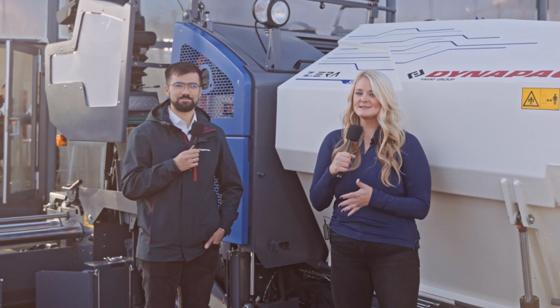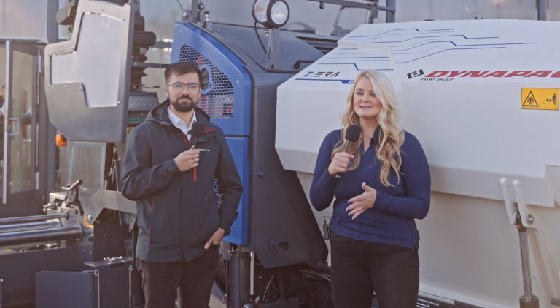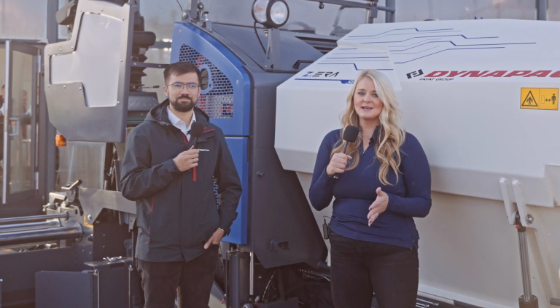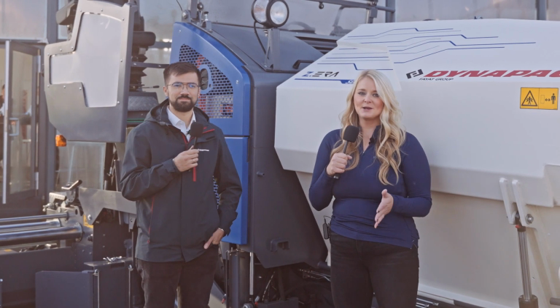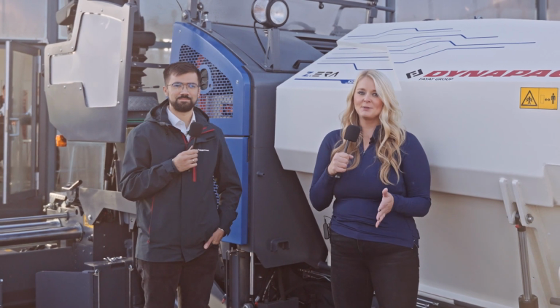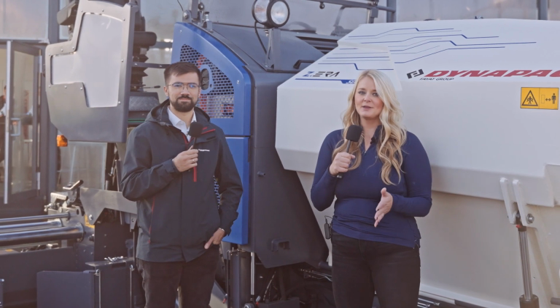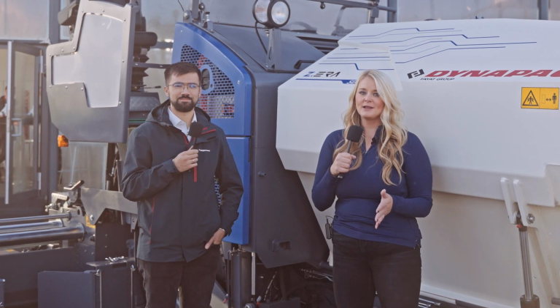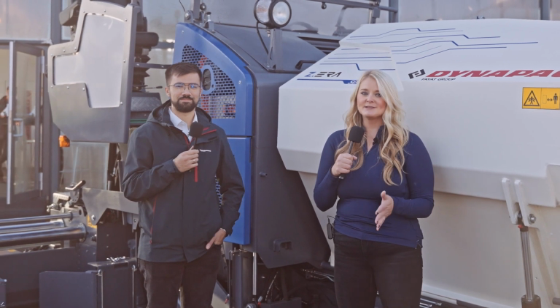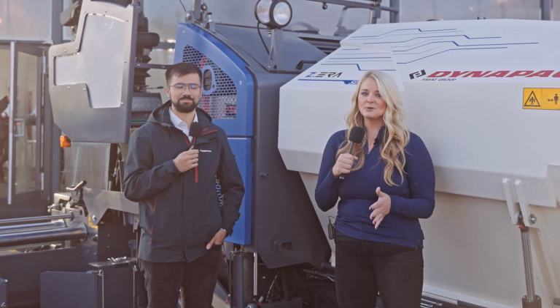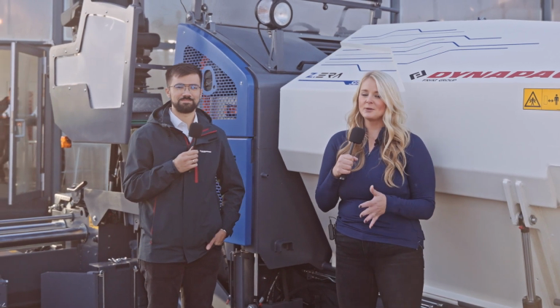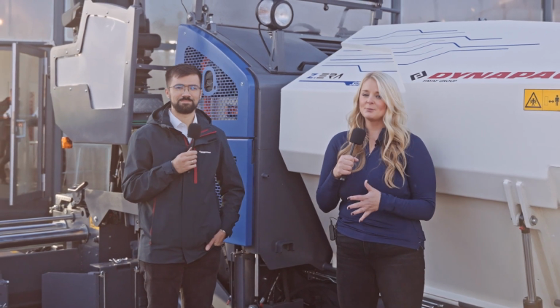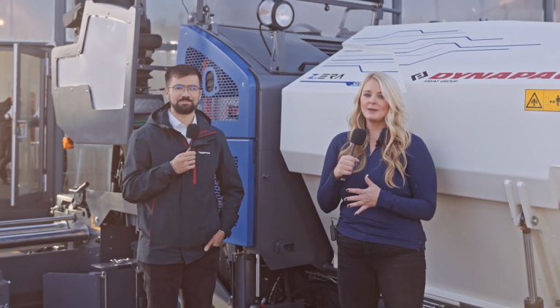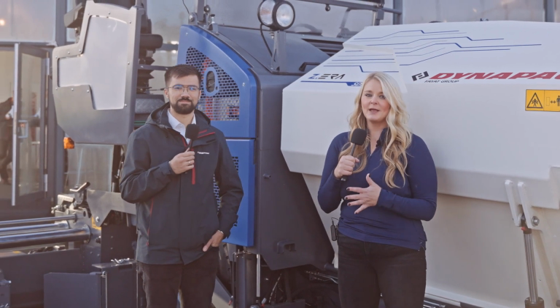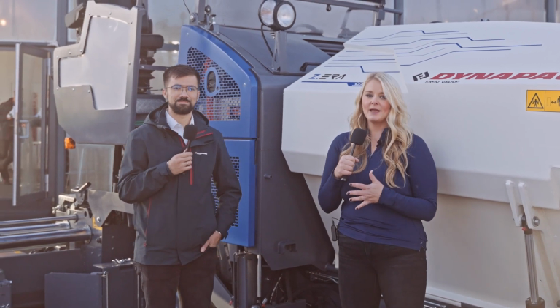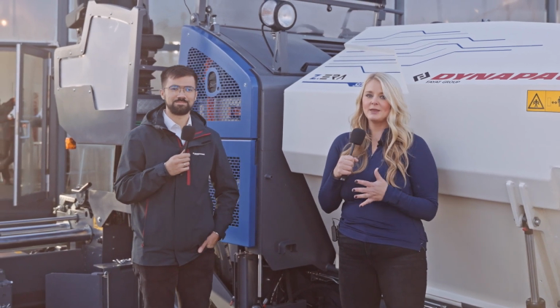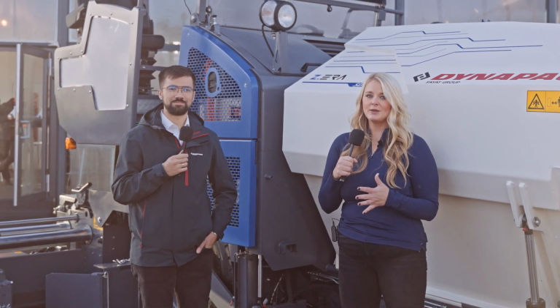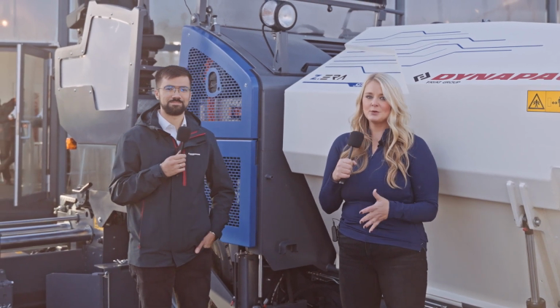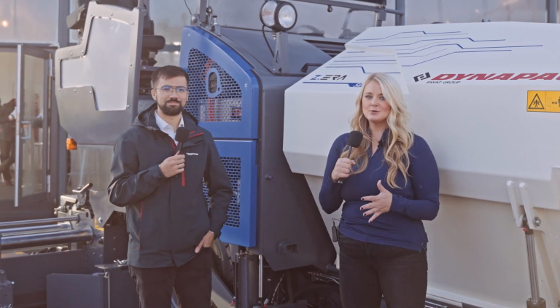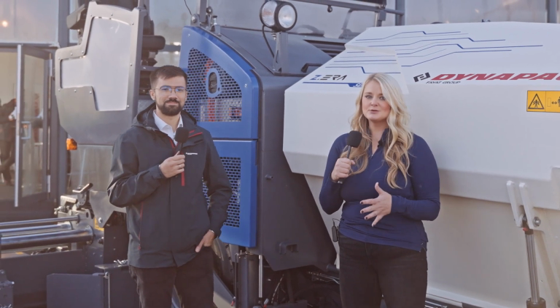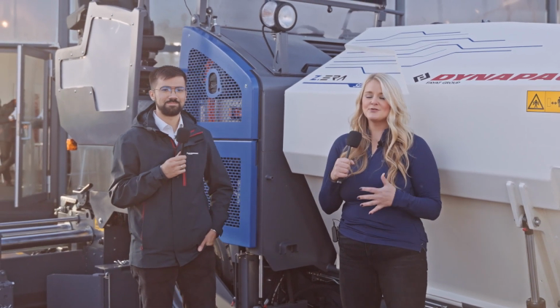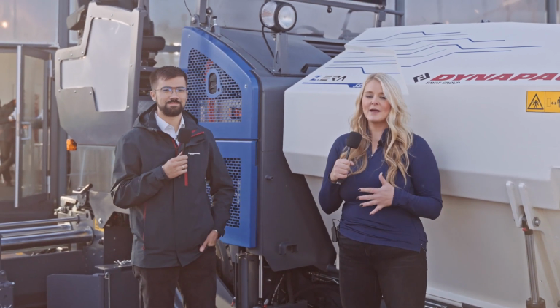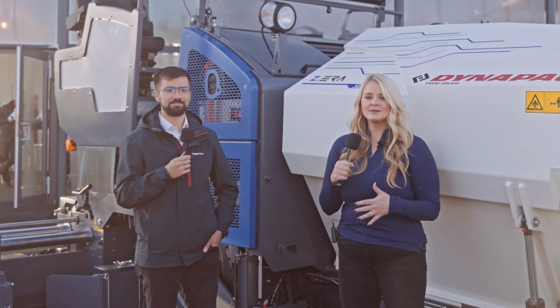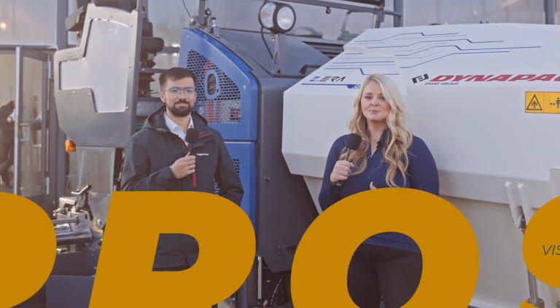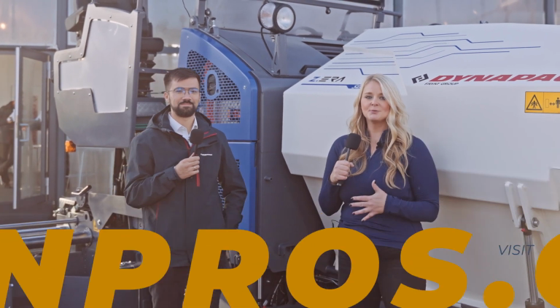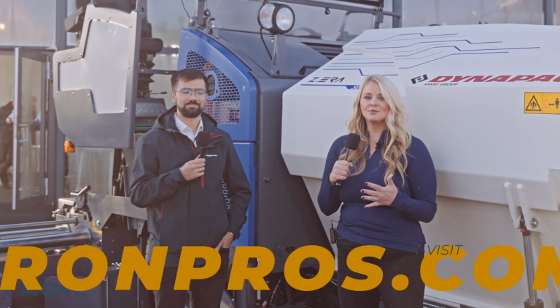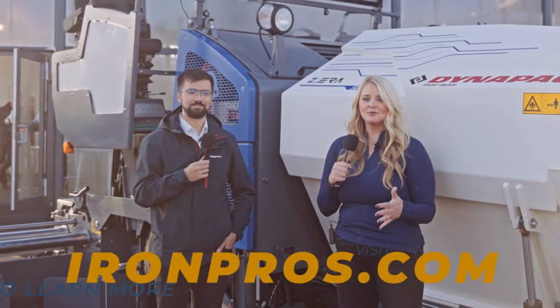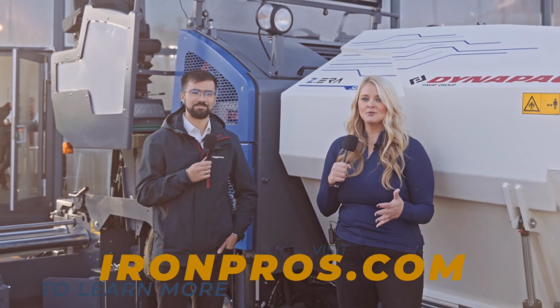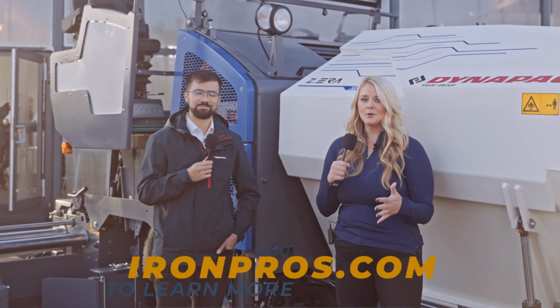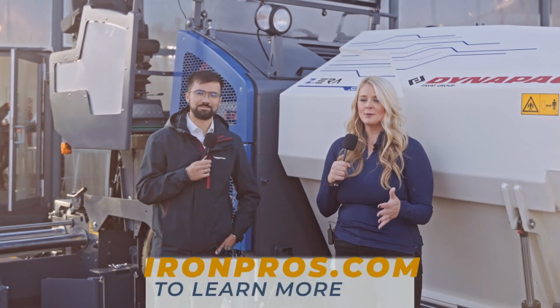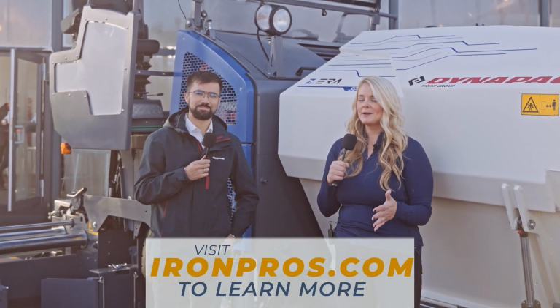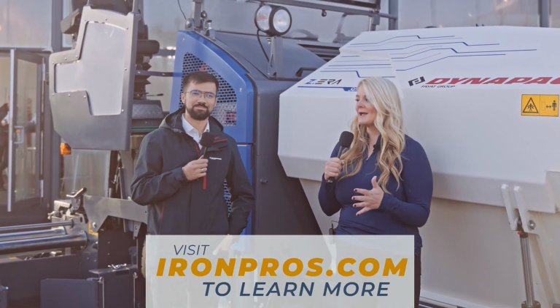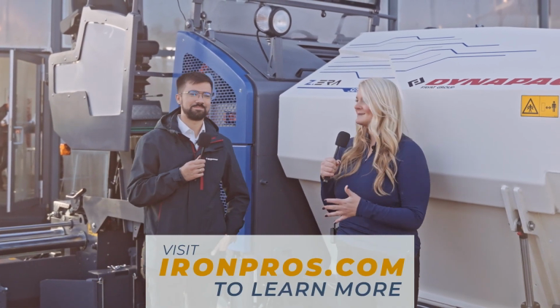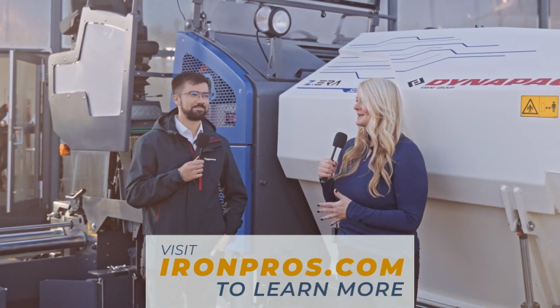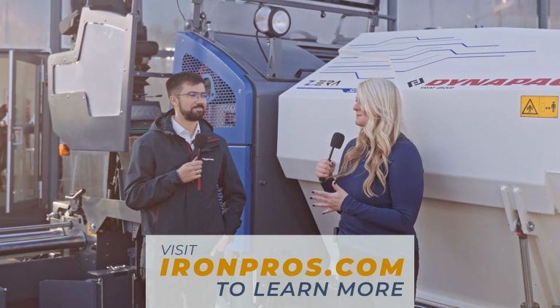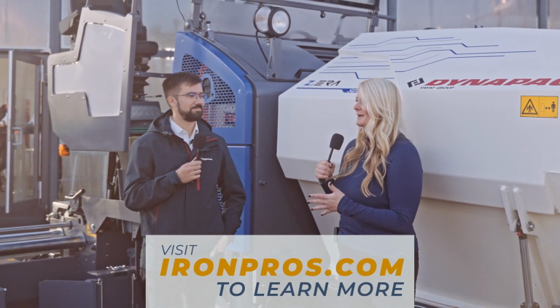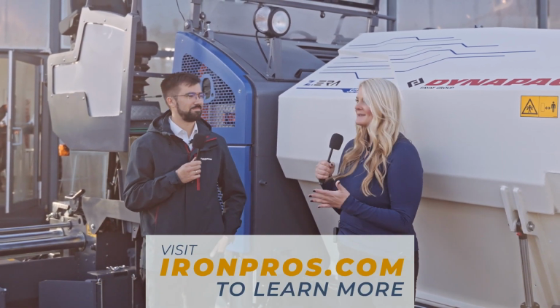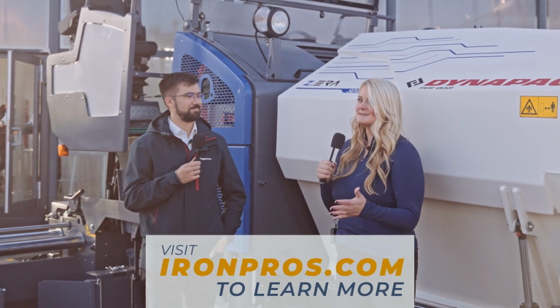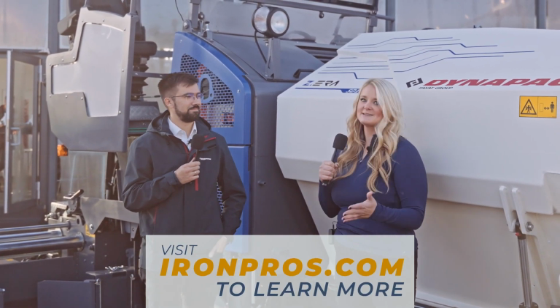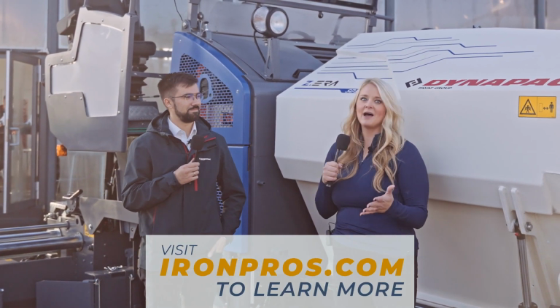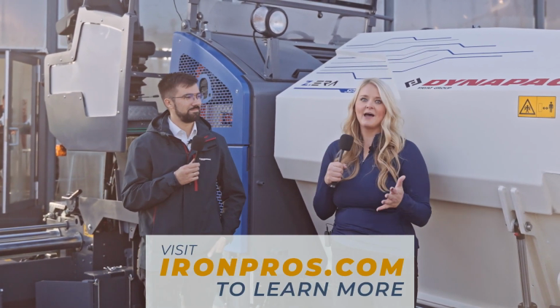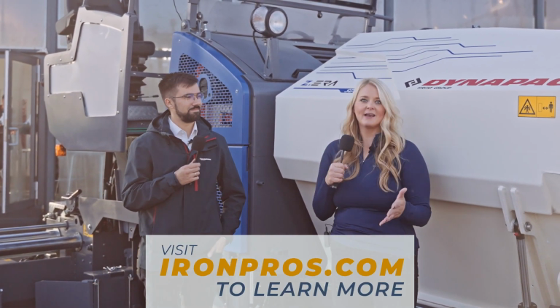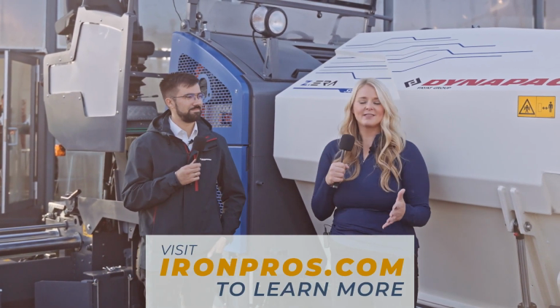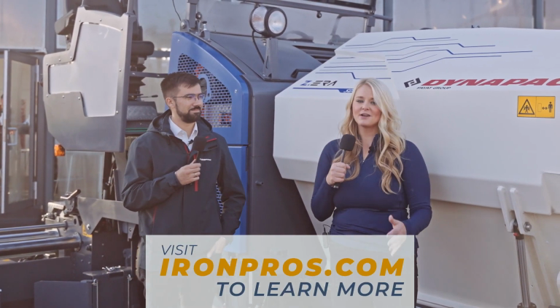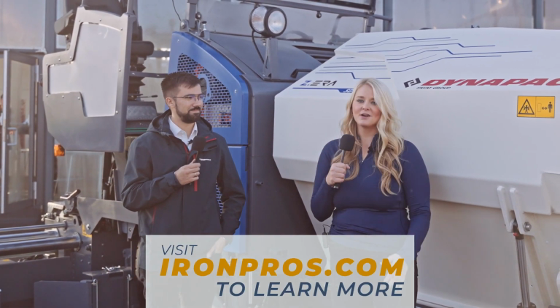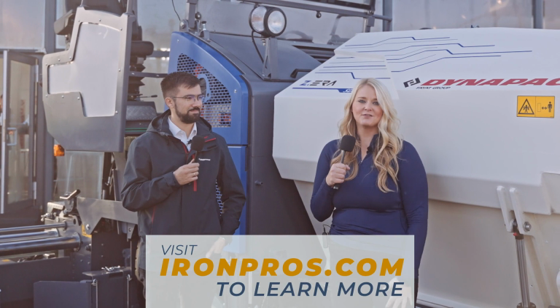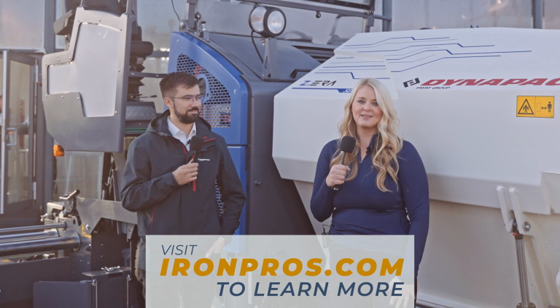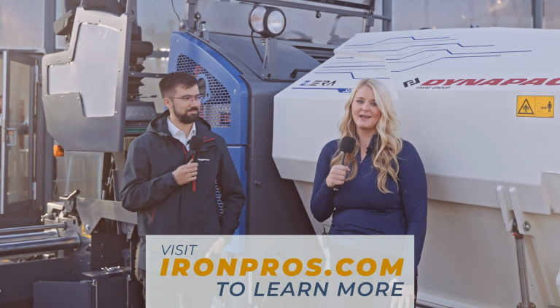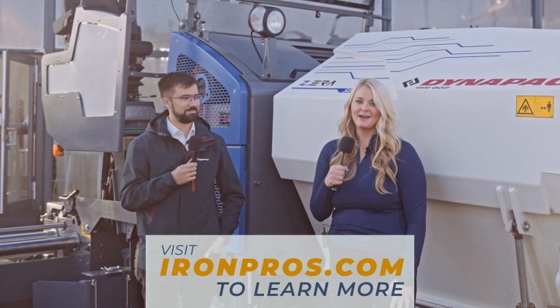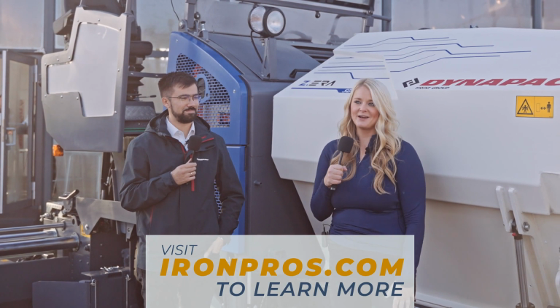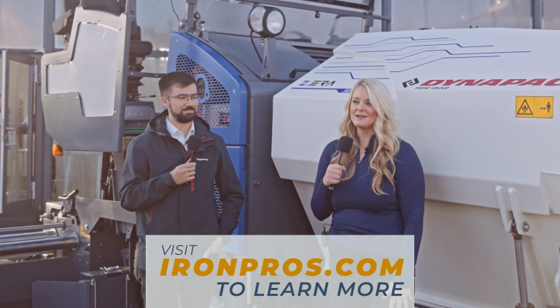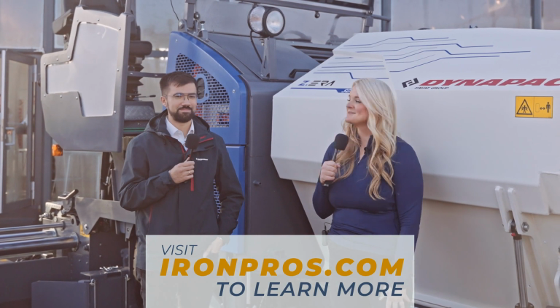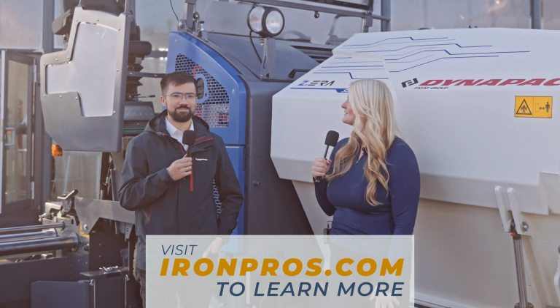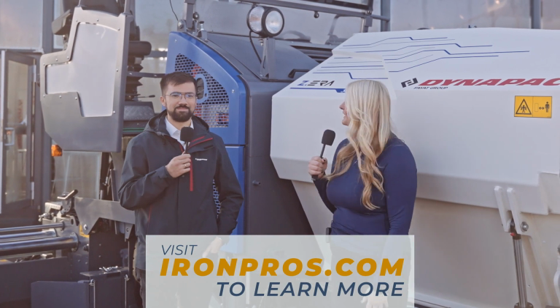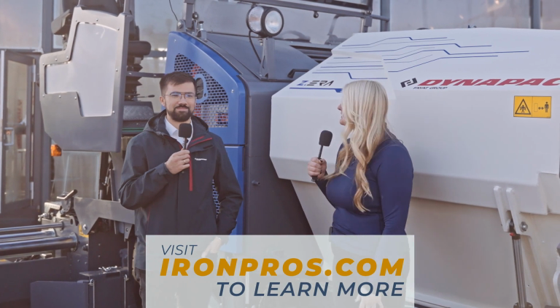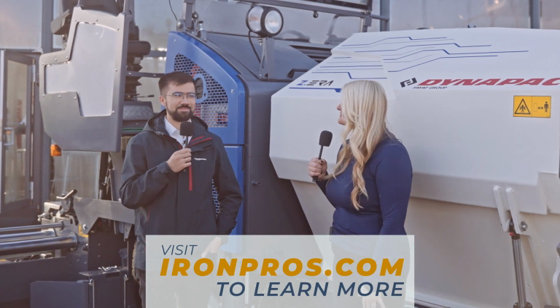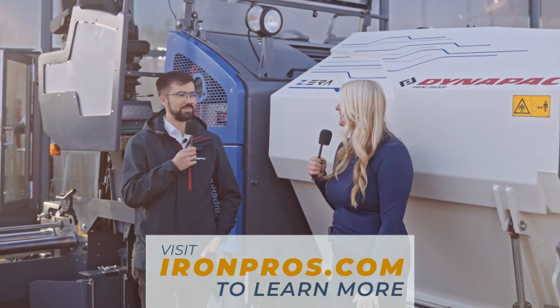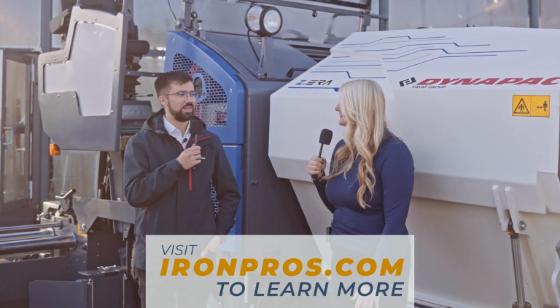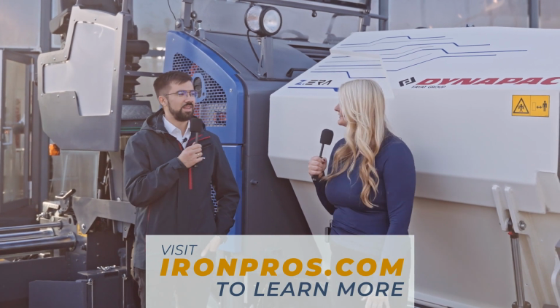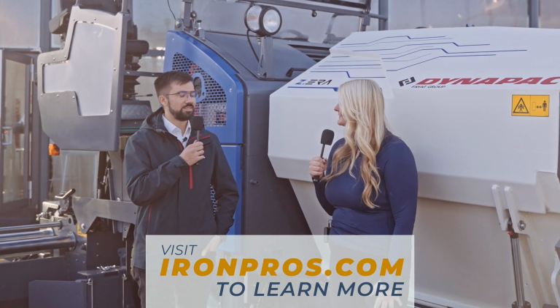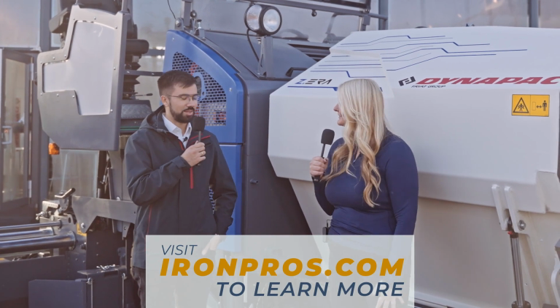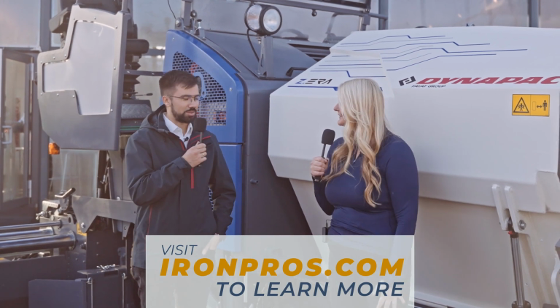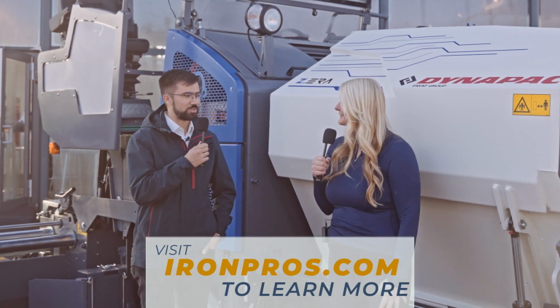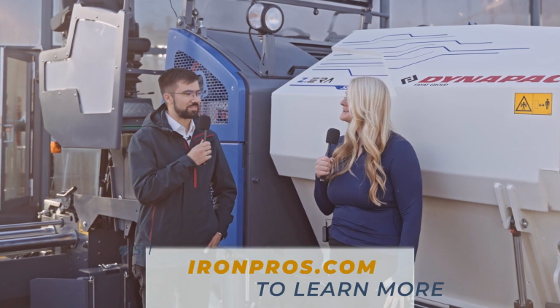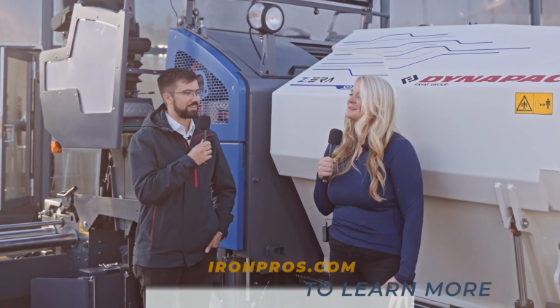We thank Dynapak for showing us their equipment. Obviously sustainability is going to be a huge factor moving forward, and Dynapak is ahead of the curve in that area. Thank you Giral, and thank you Jessica.